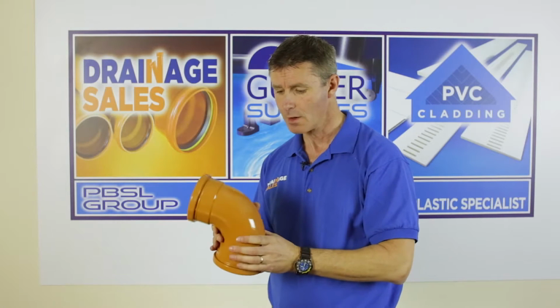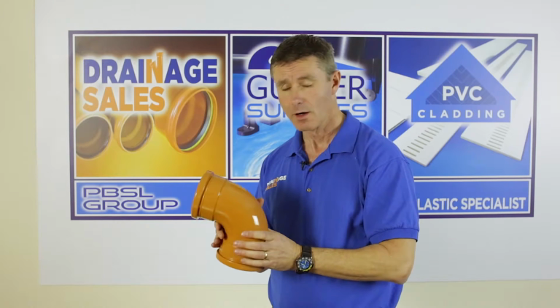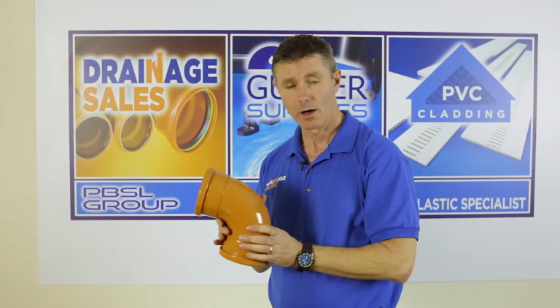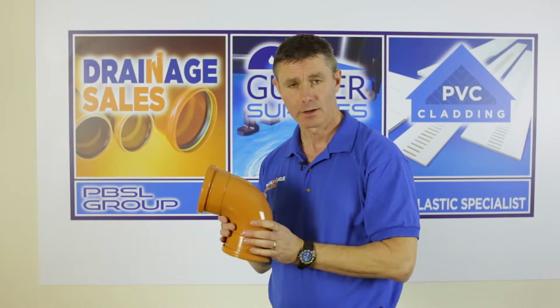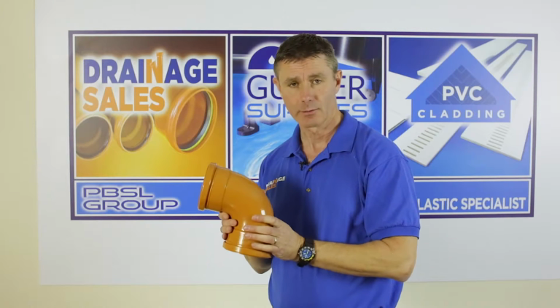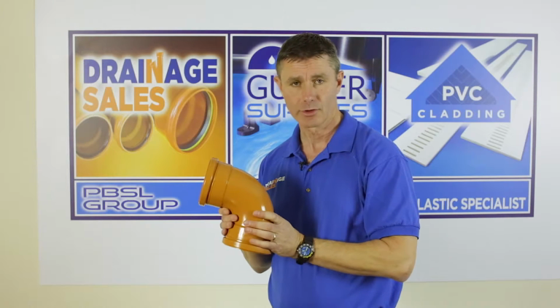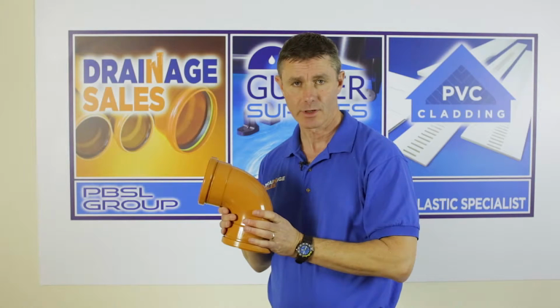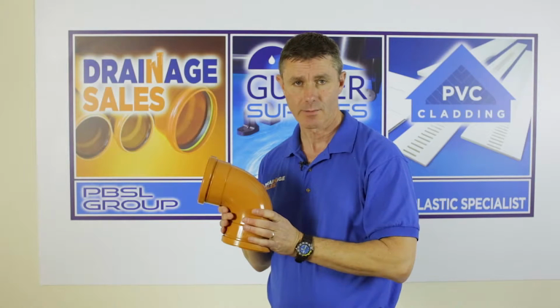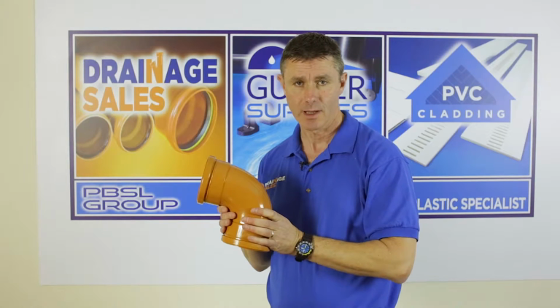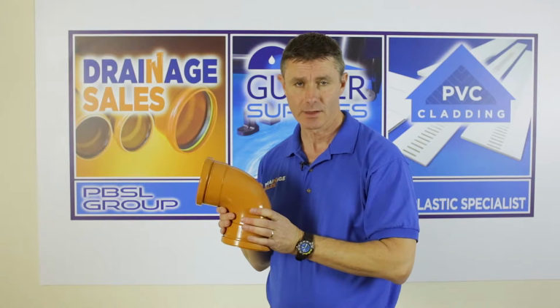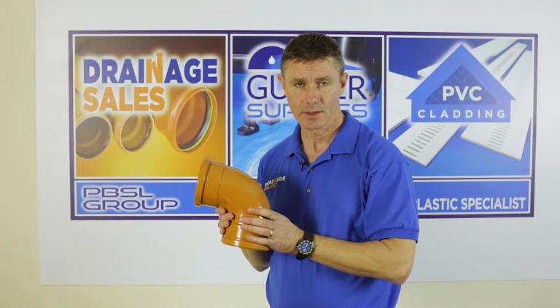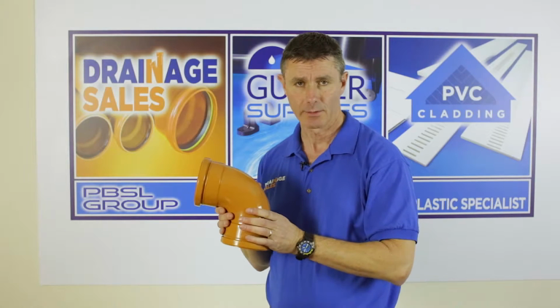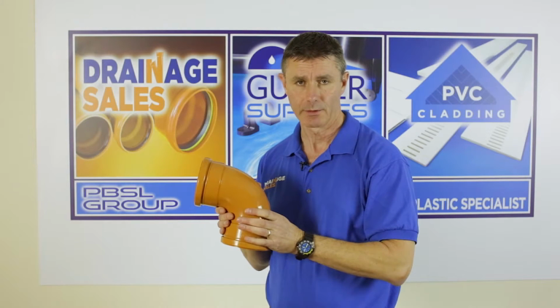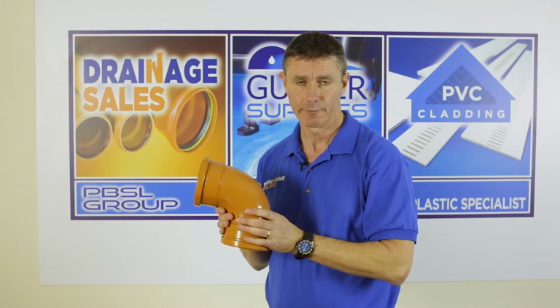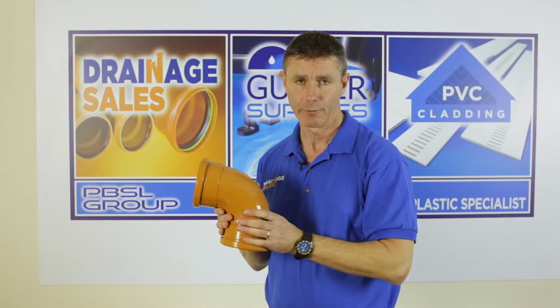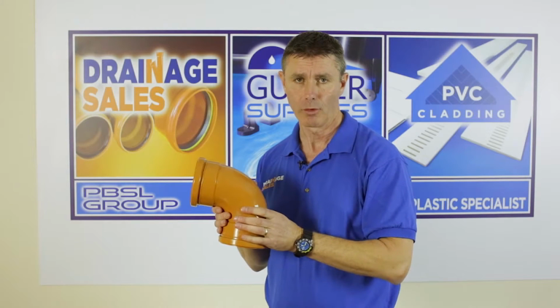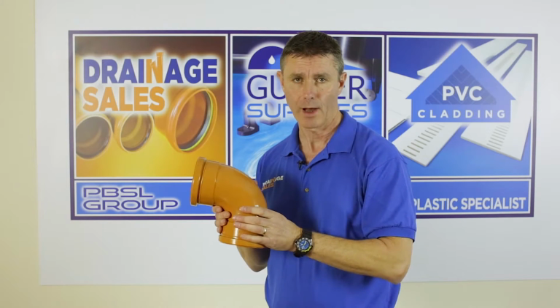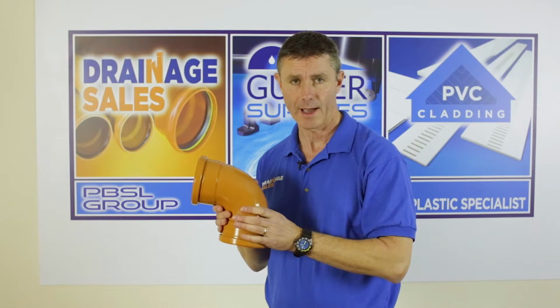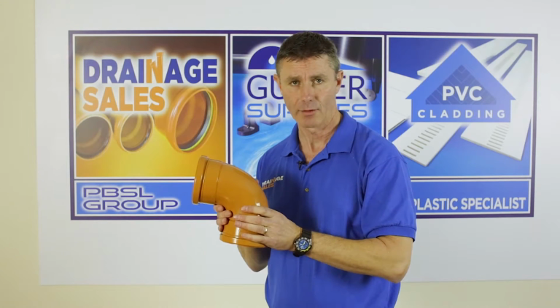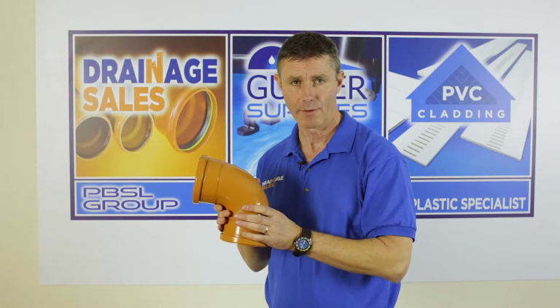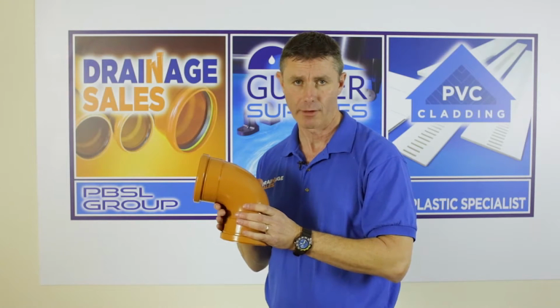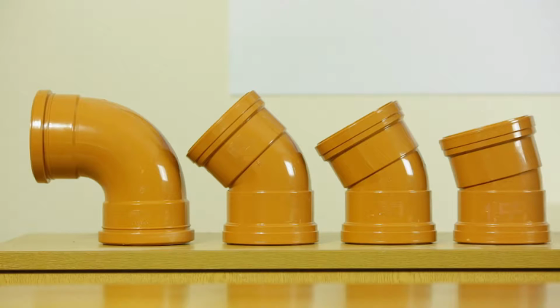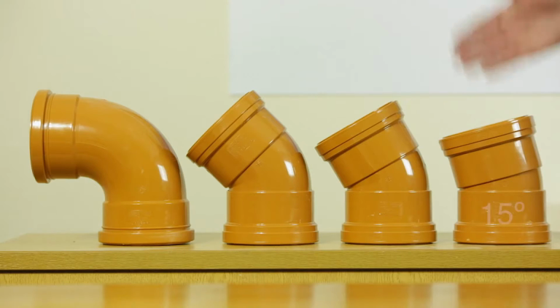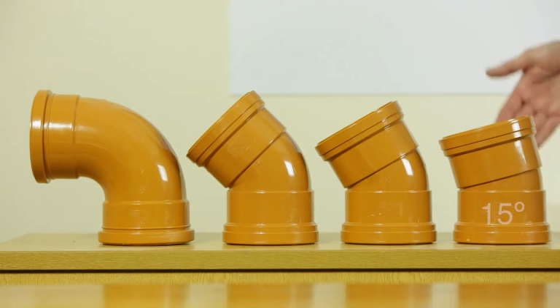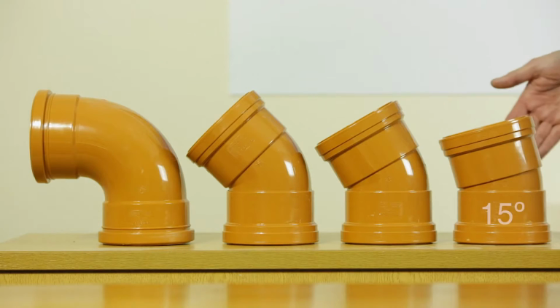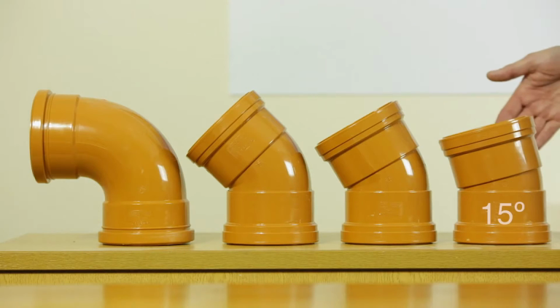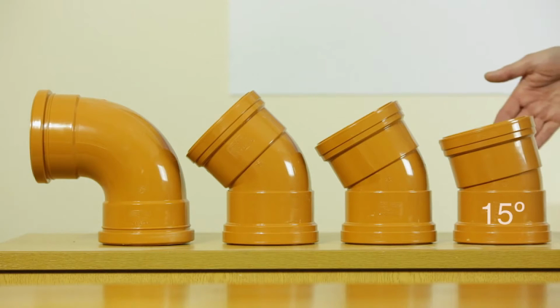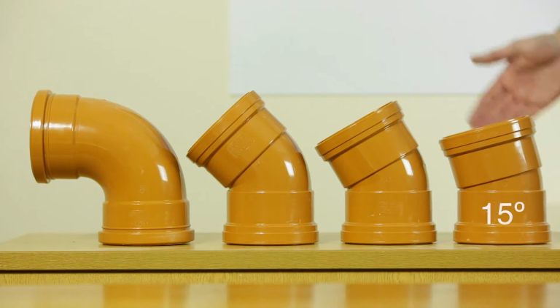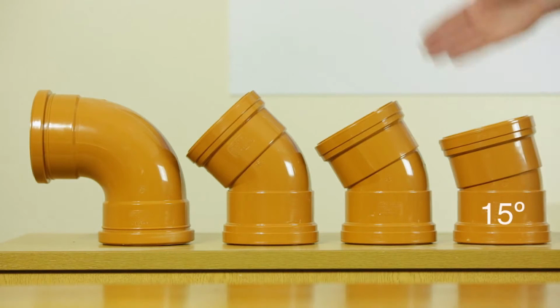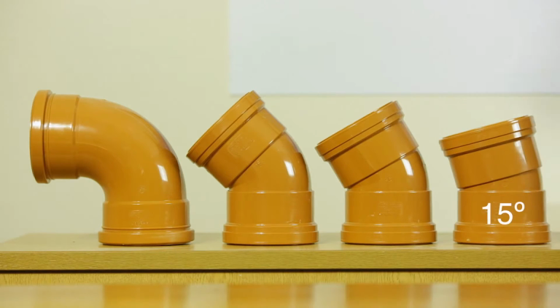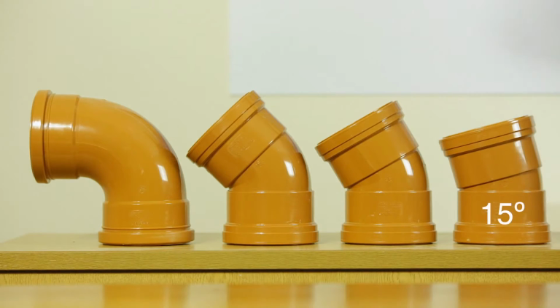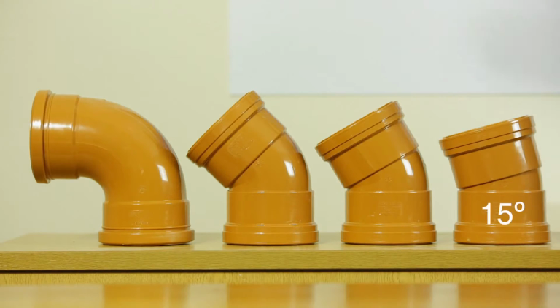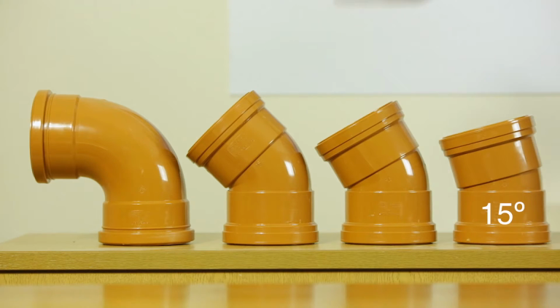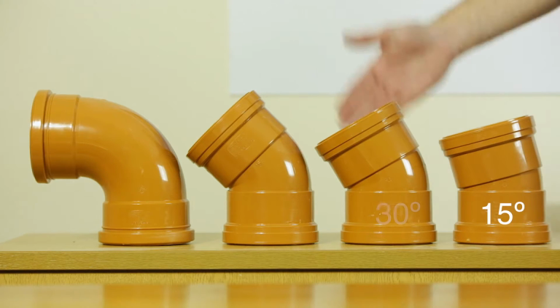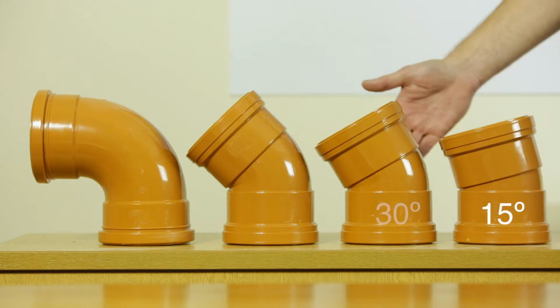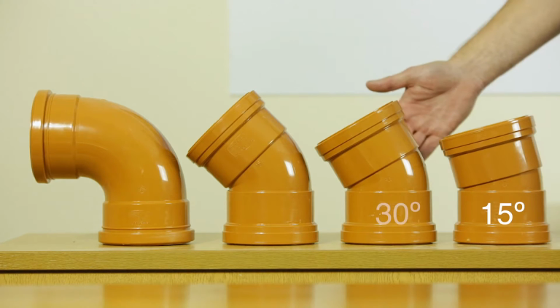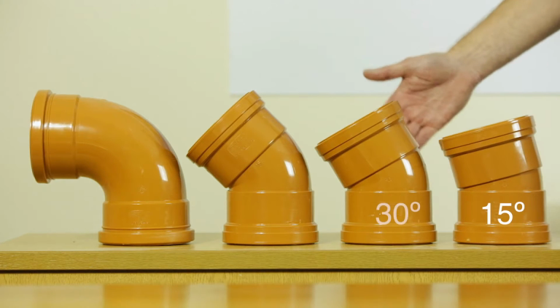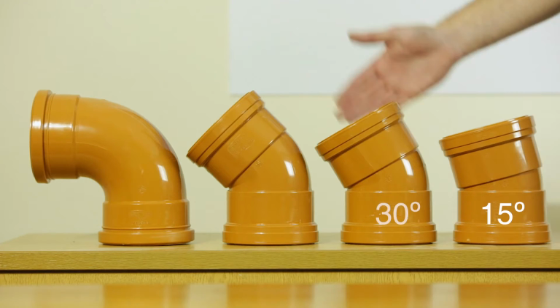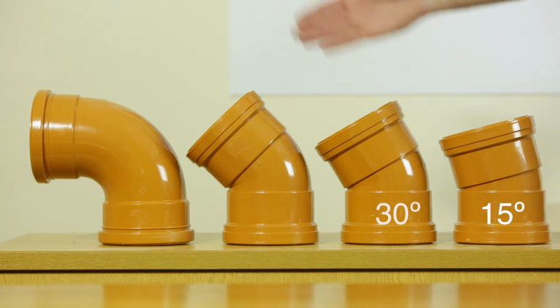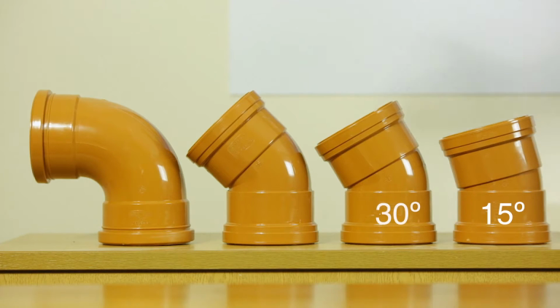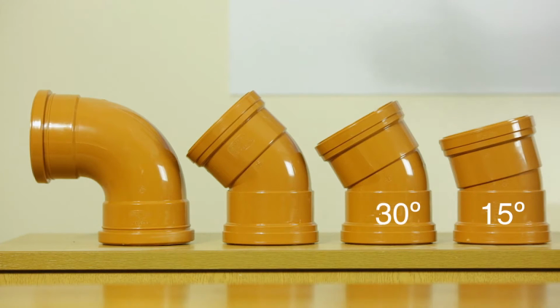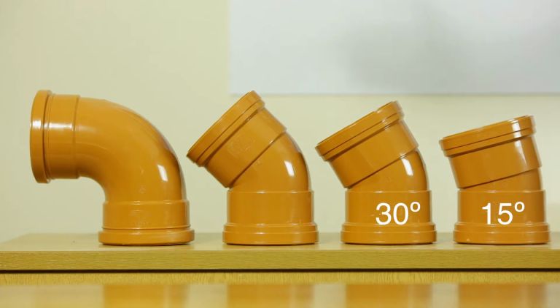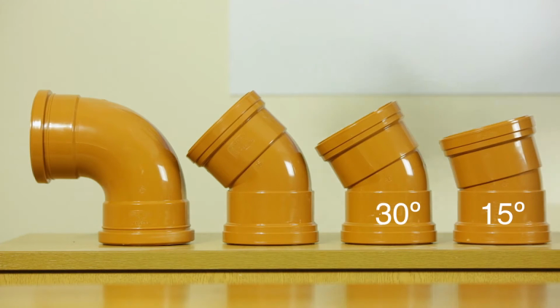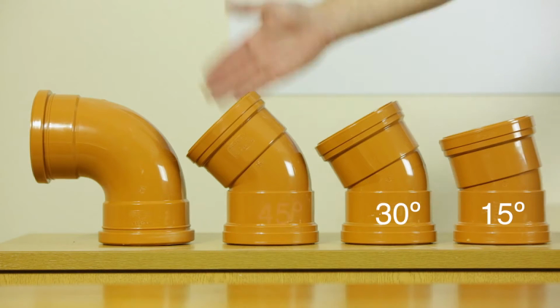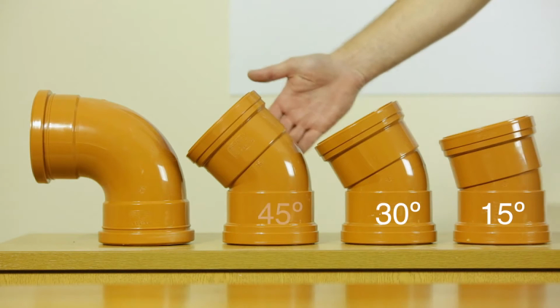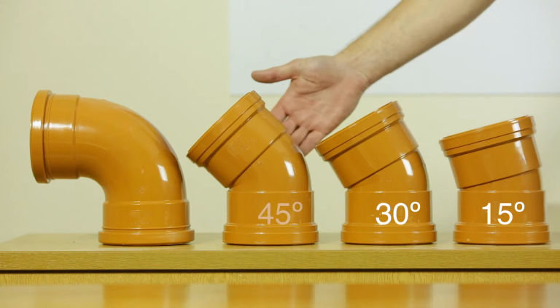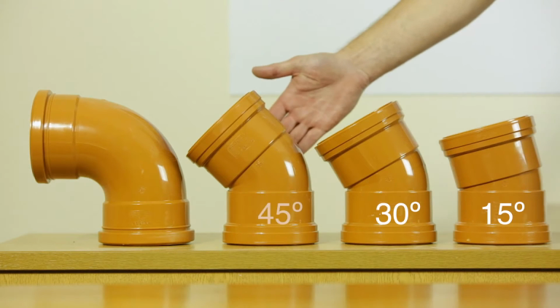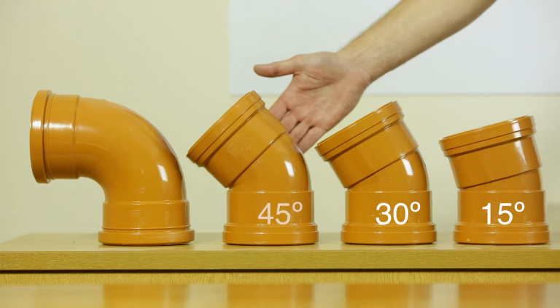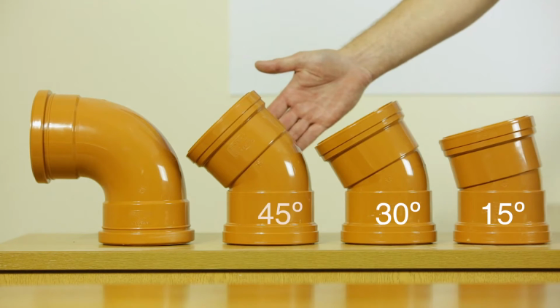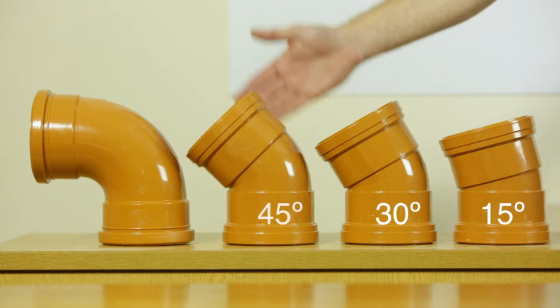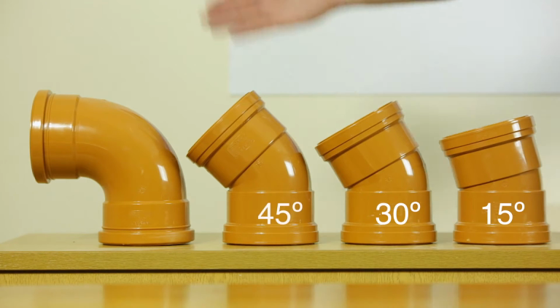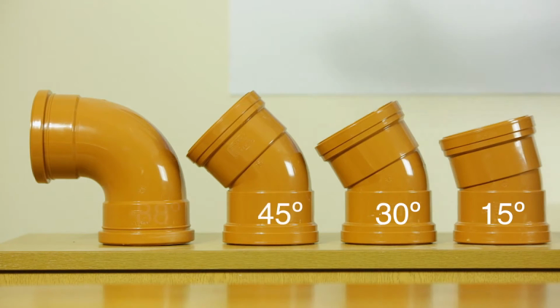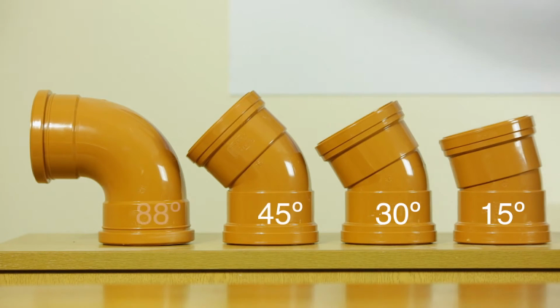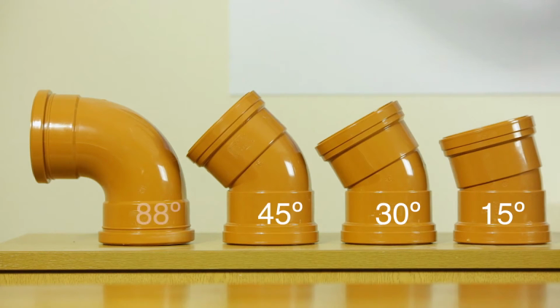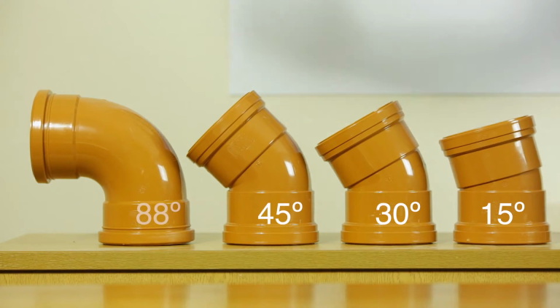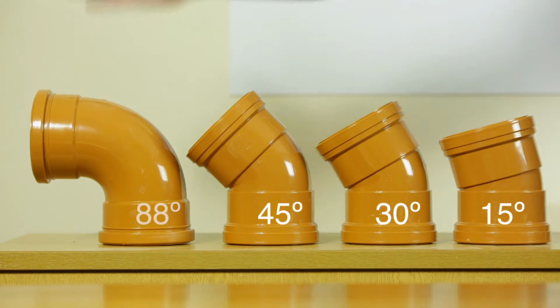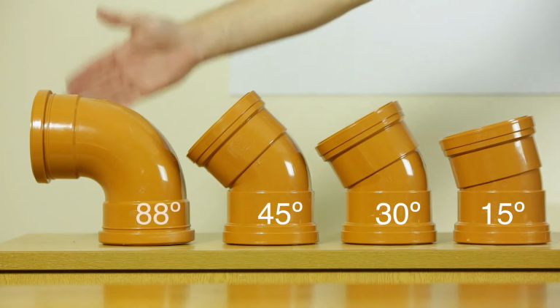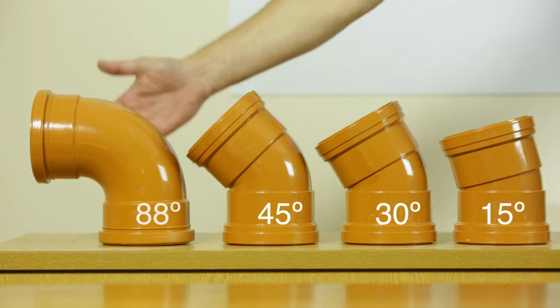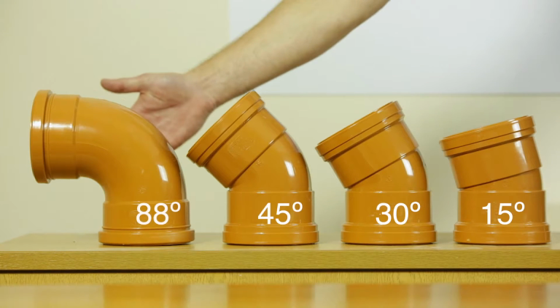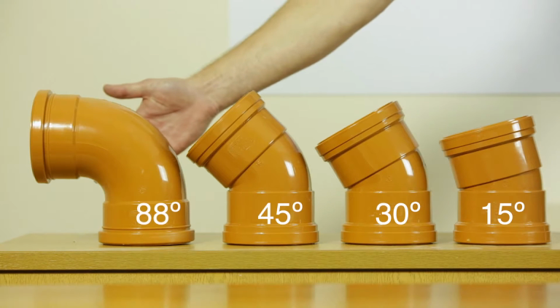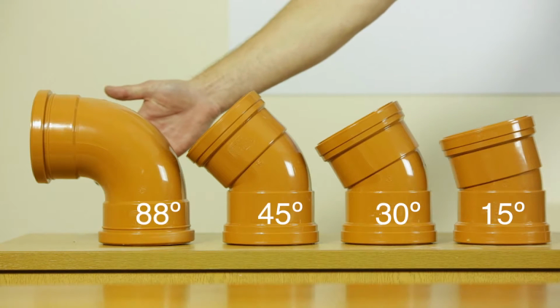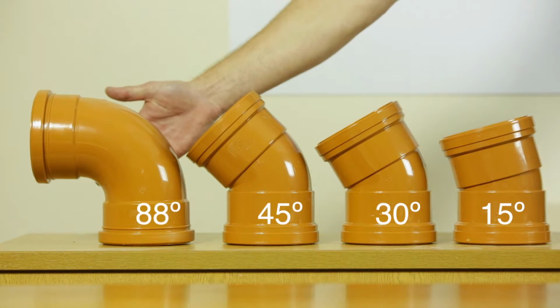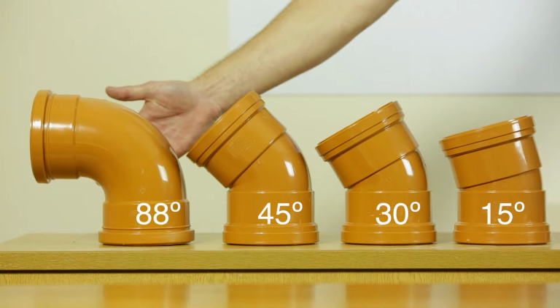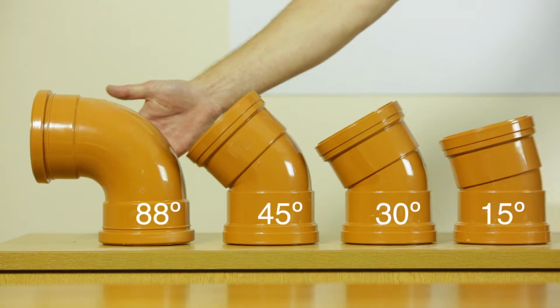Our double socket bends come in four angle variations: 15 degree, 30 degree, 45 and 88 degrees.